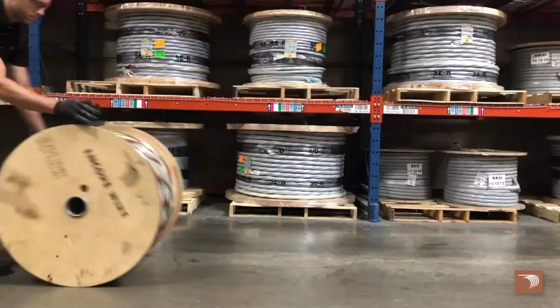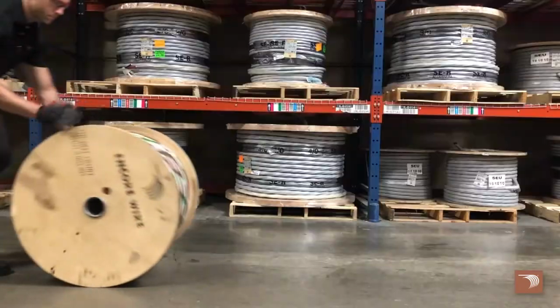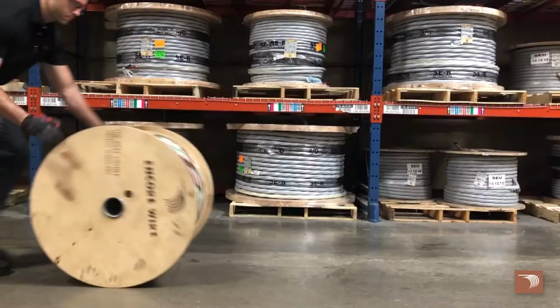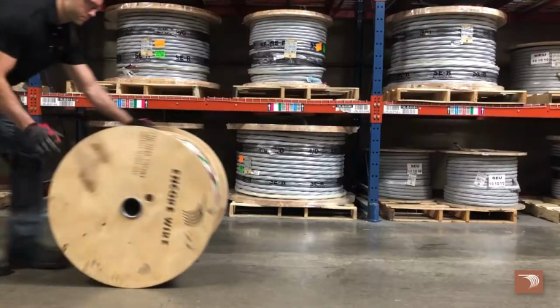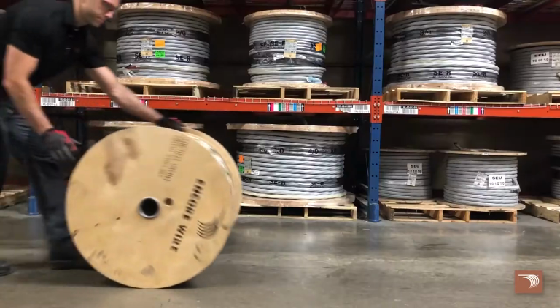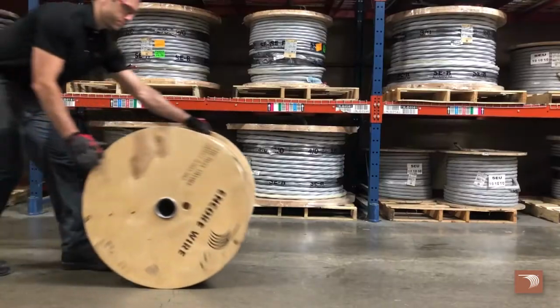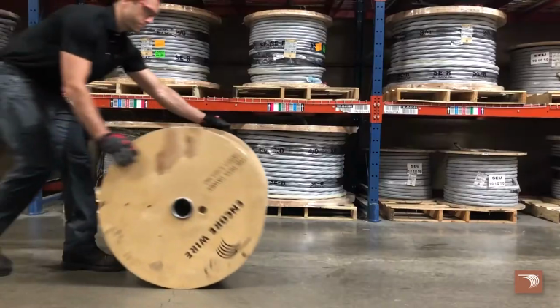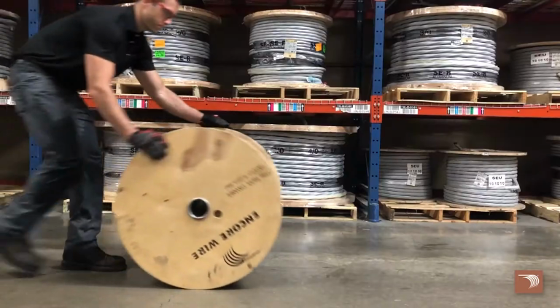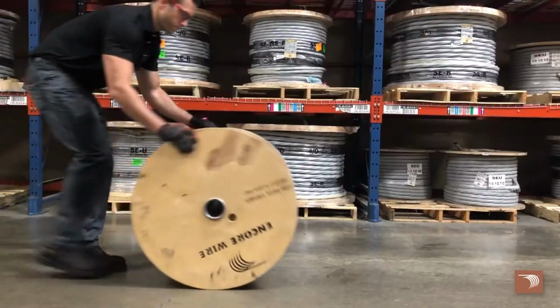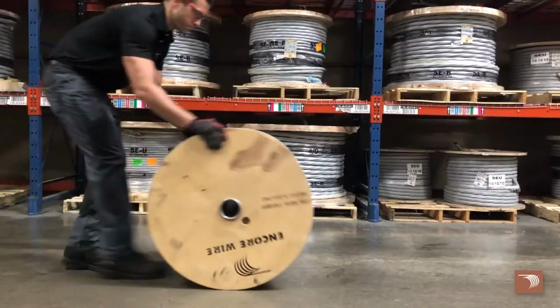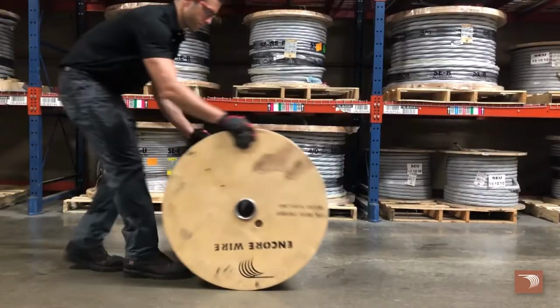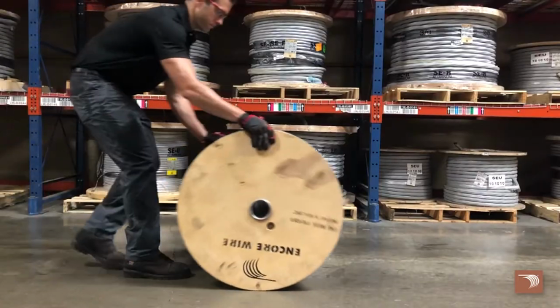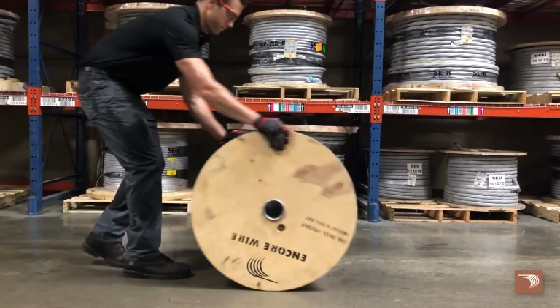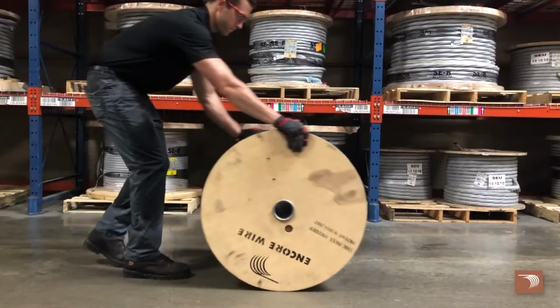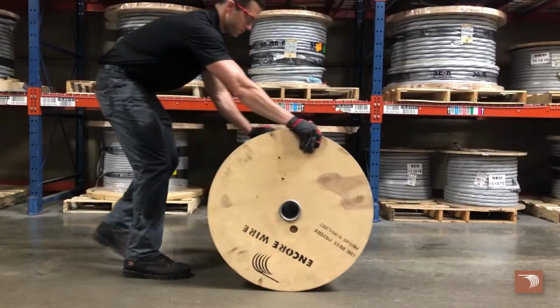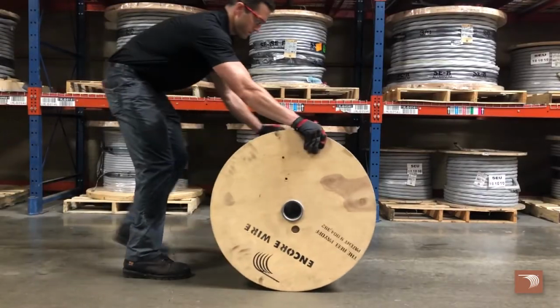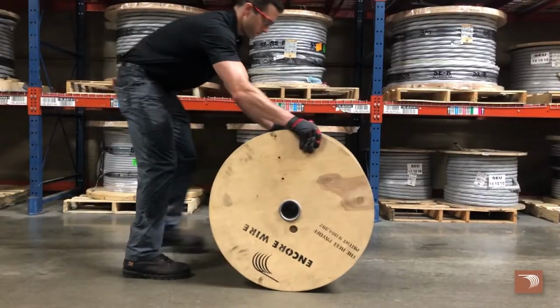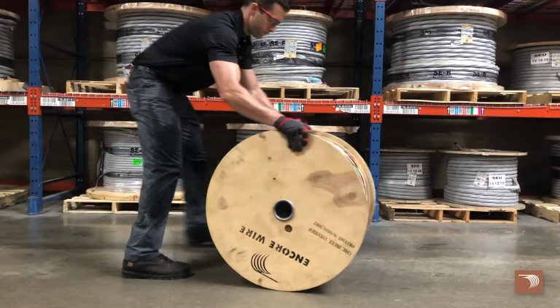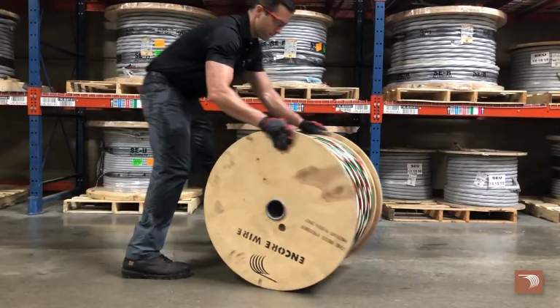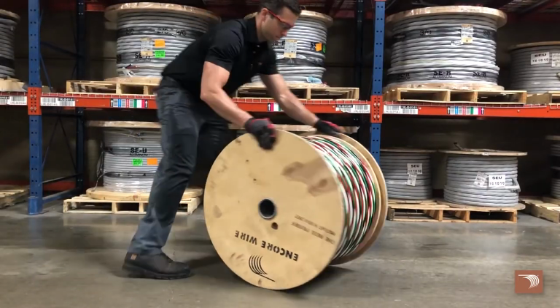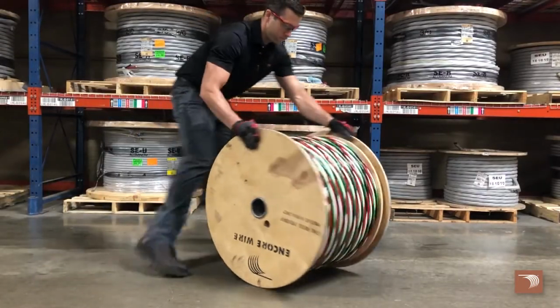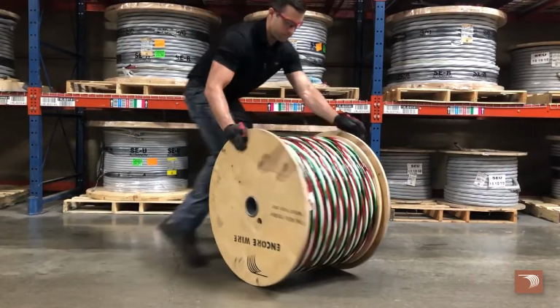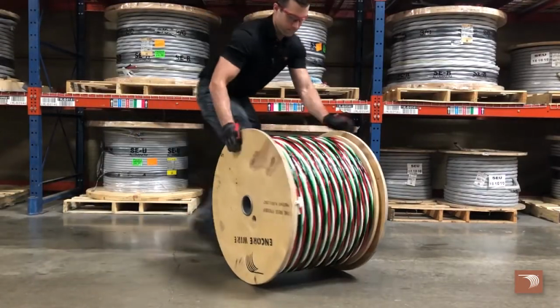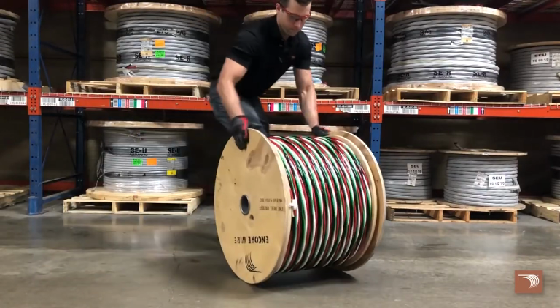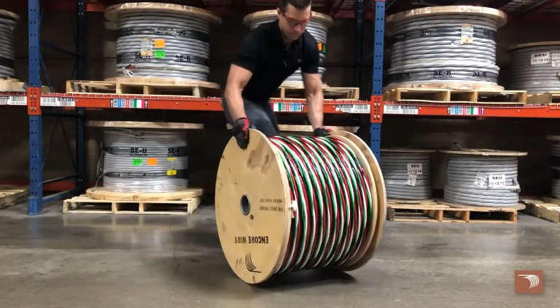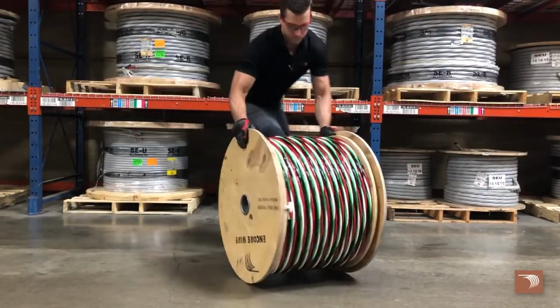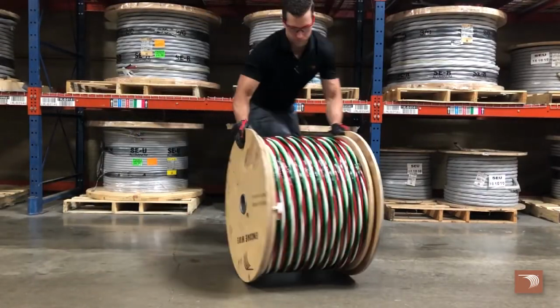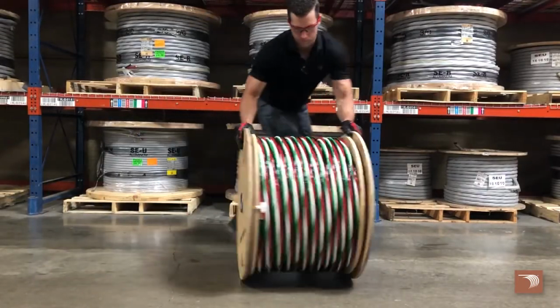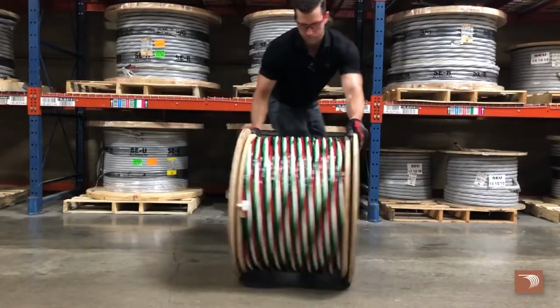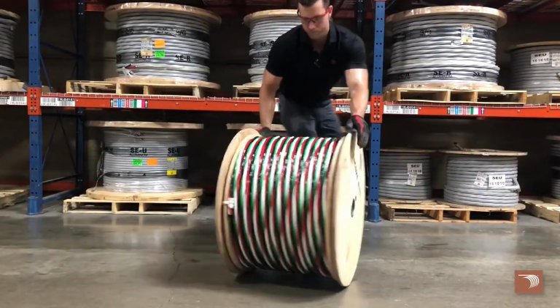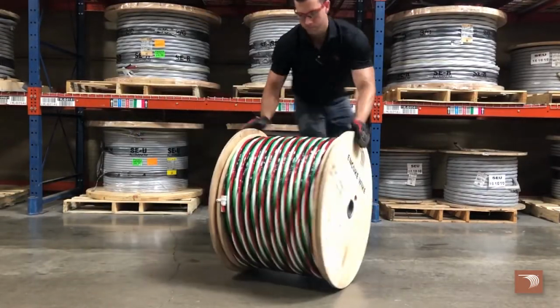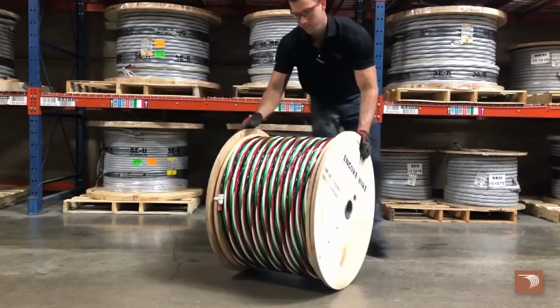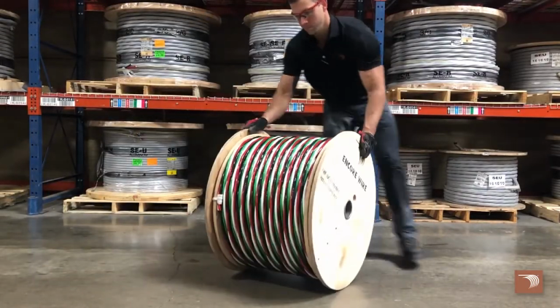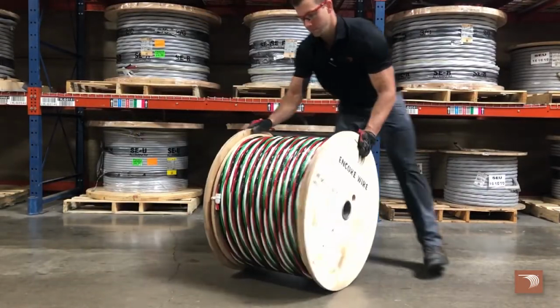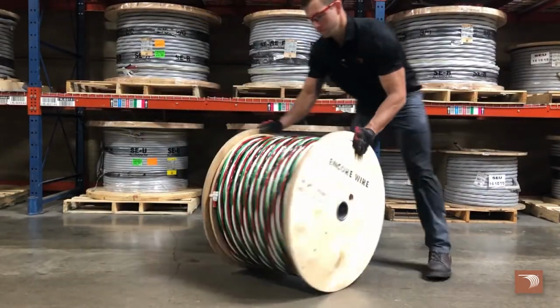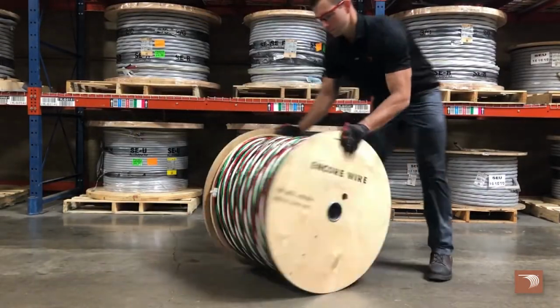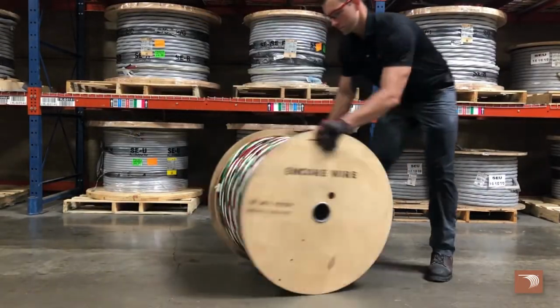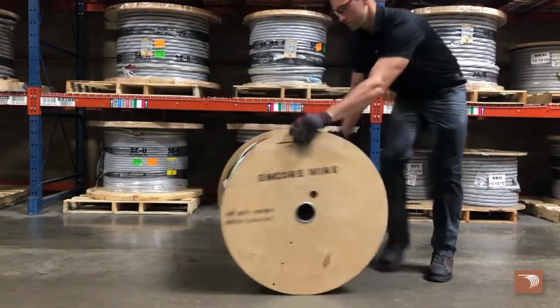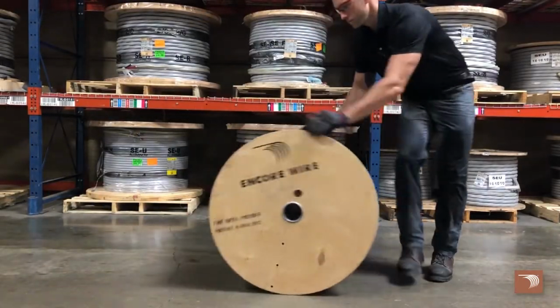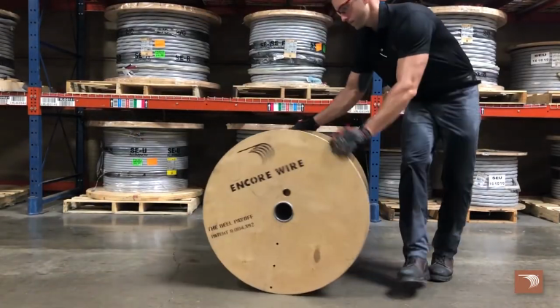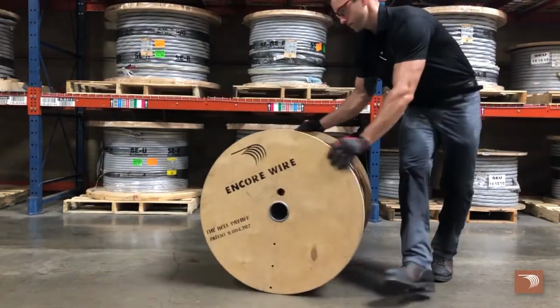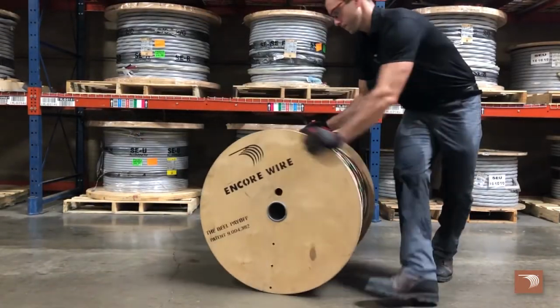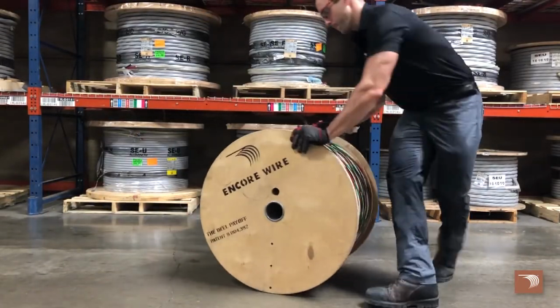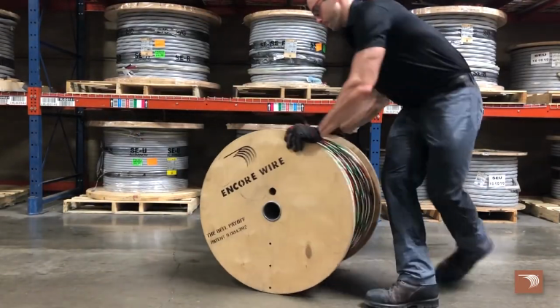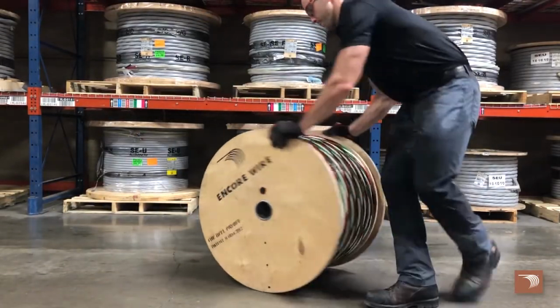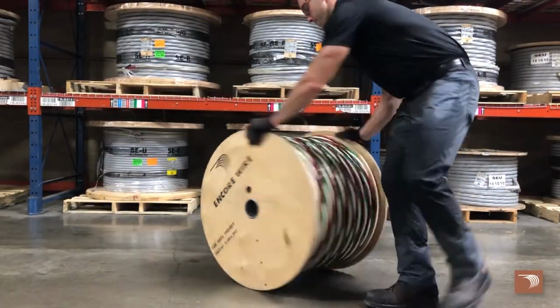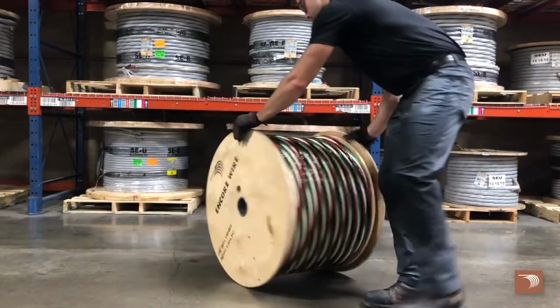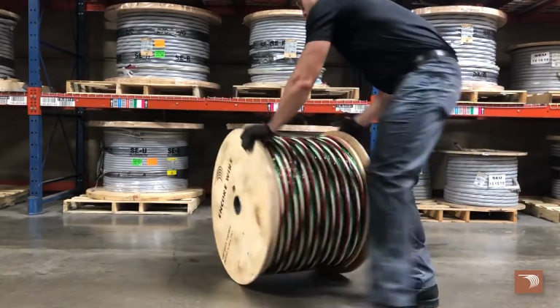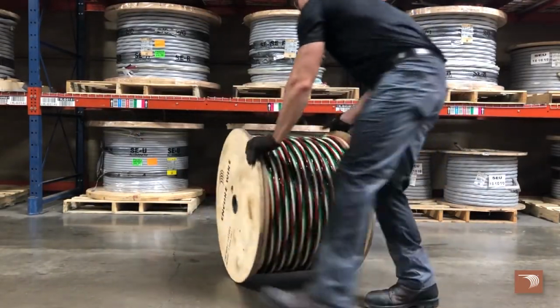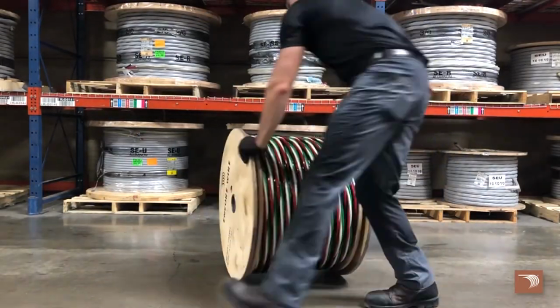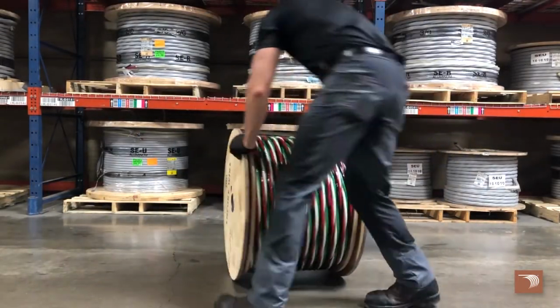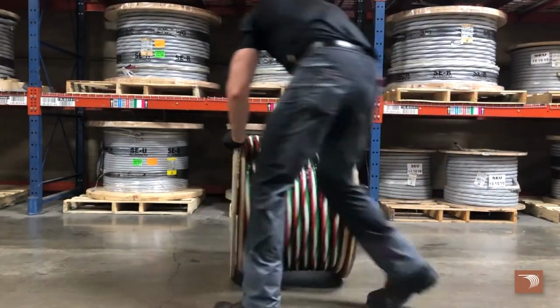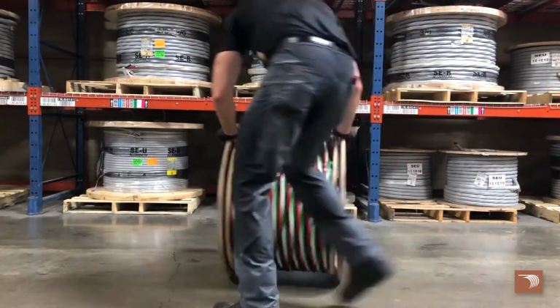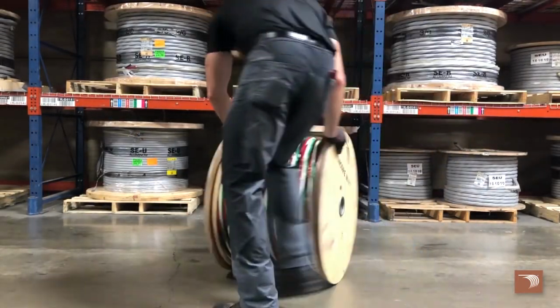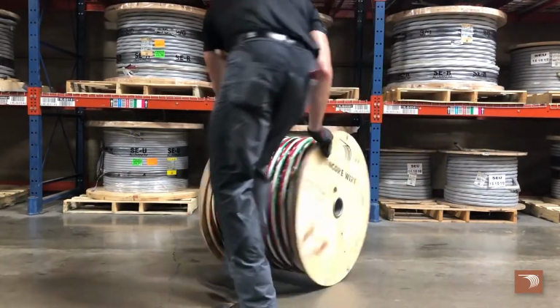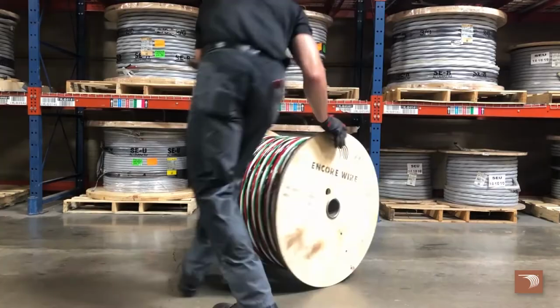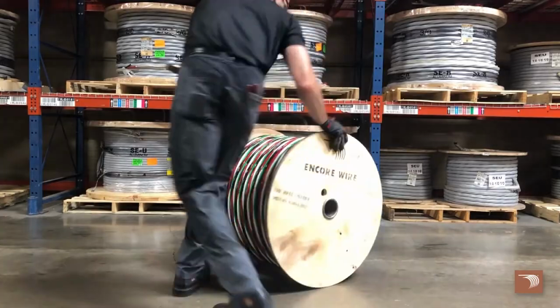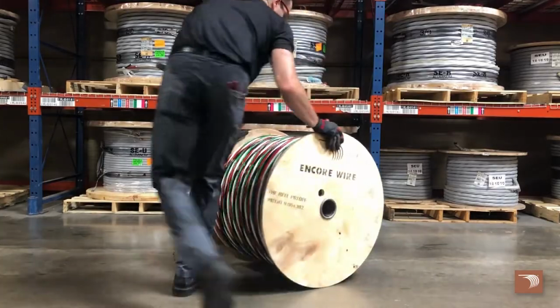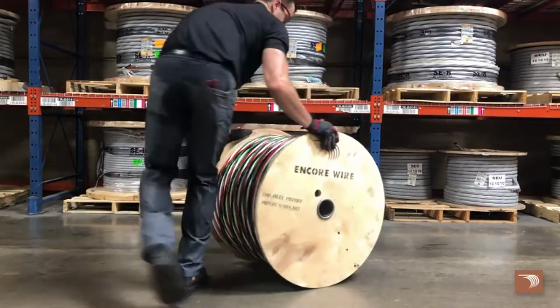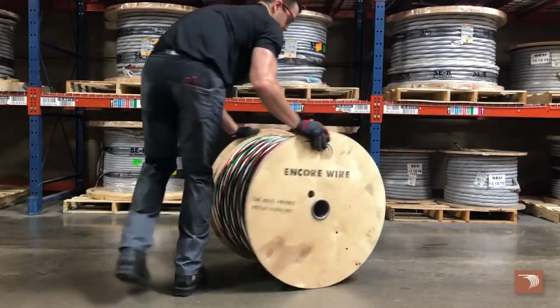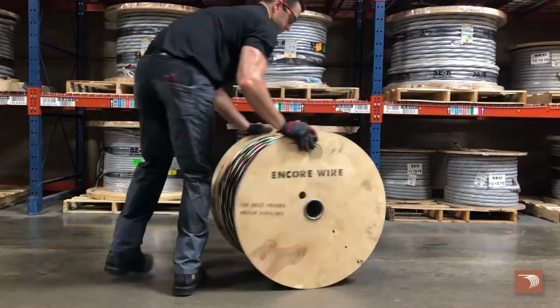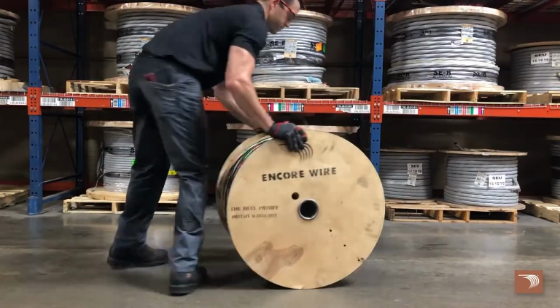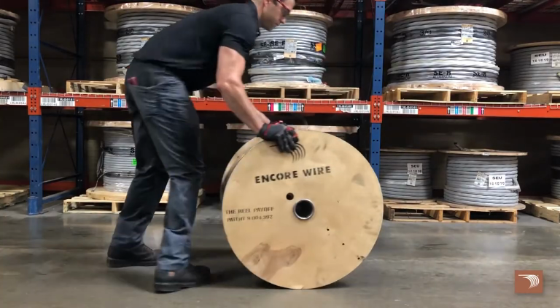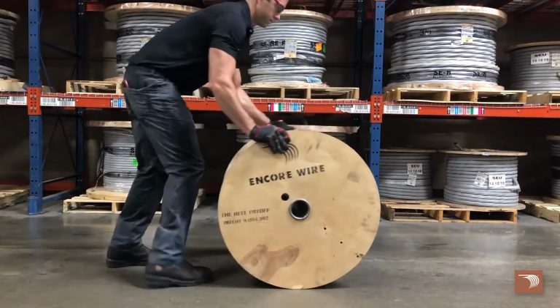In a tight spot, the reel payoff rotates within its own axis for 360-degree maneuverability.